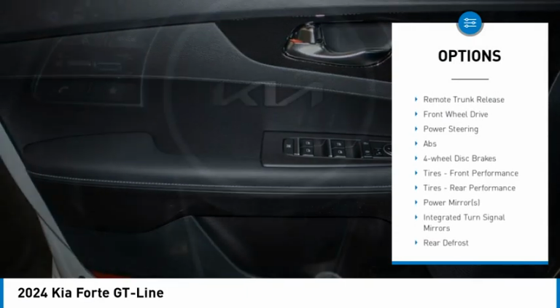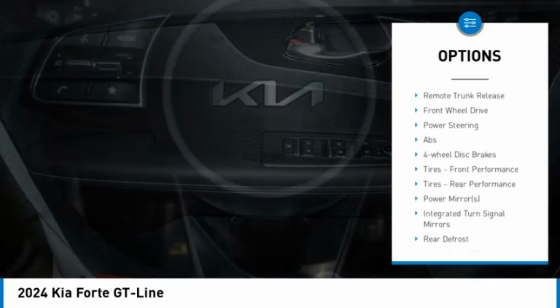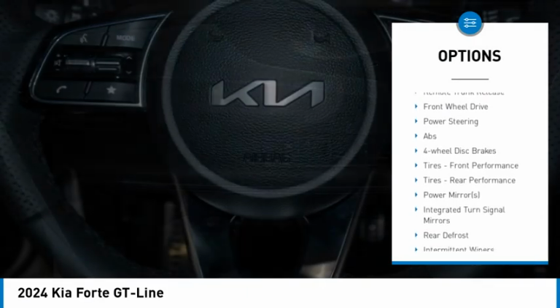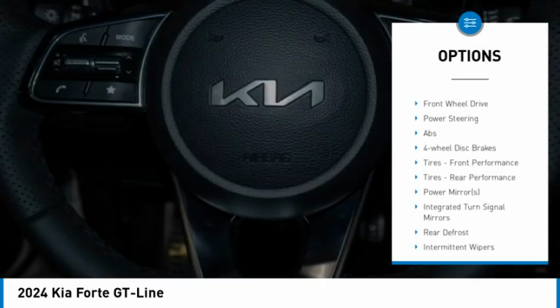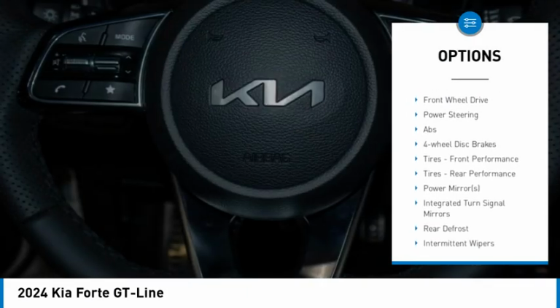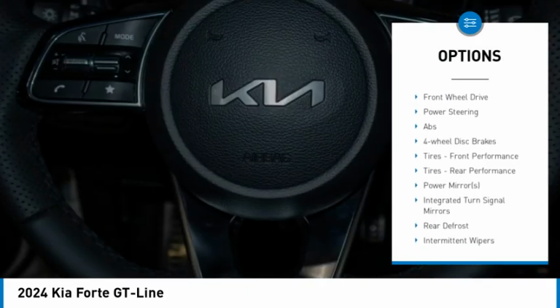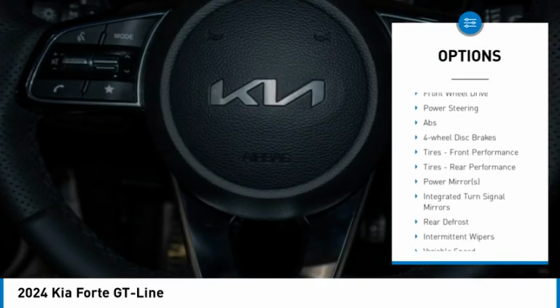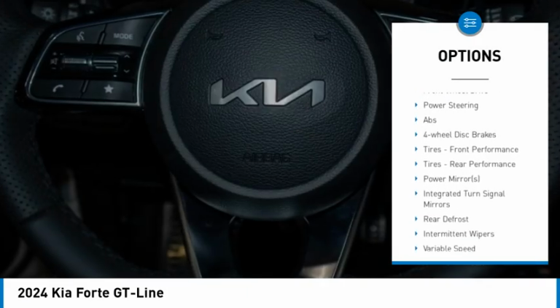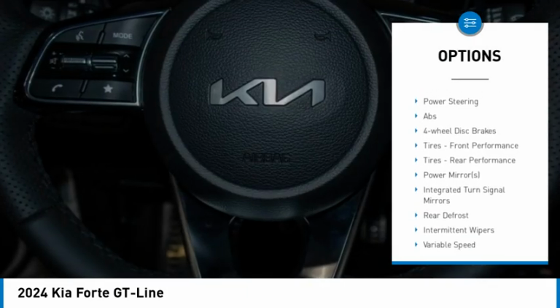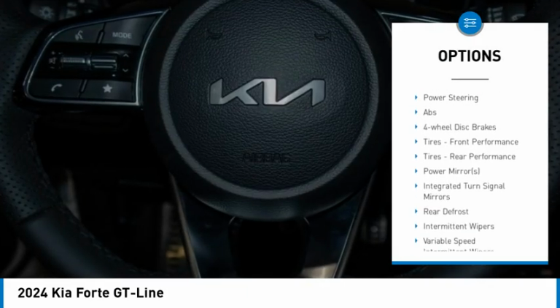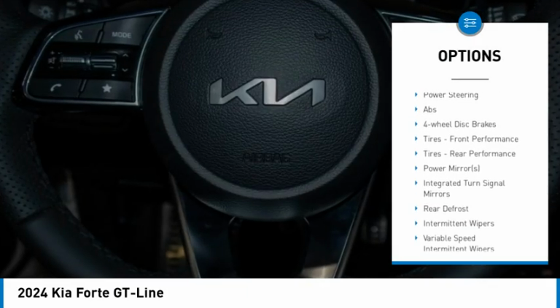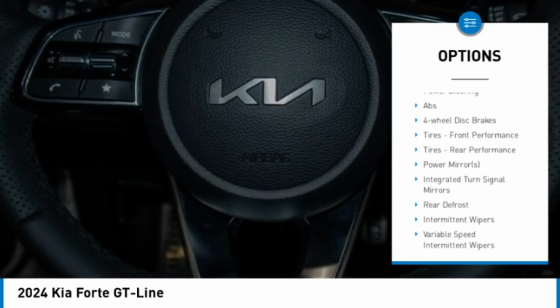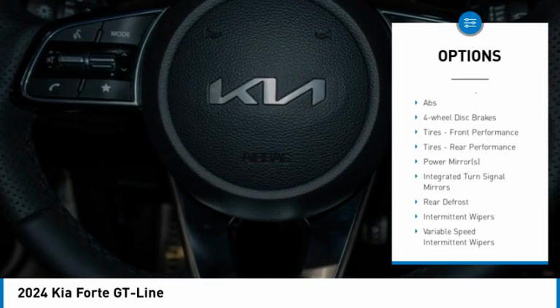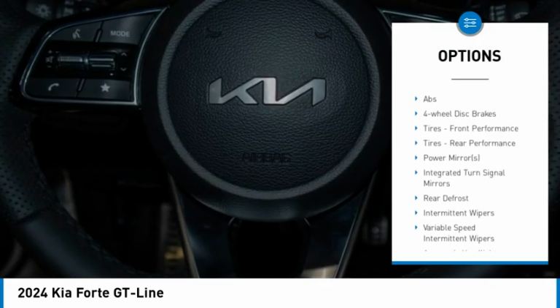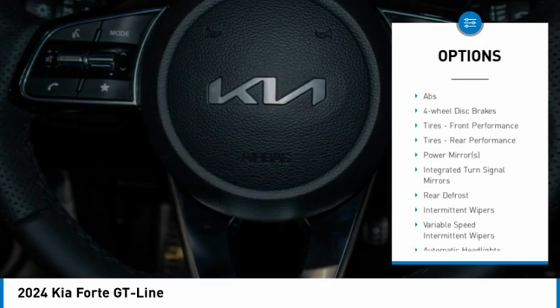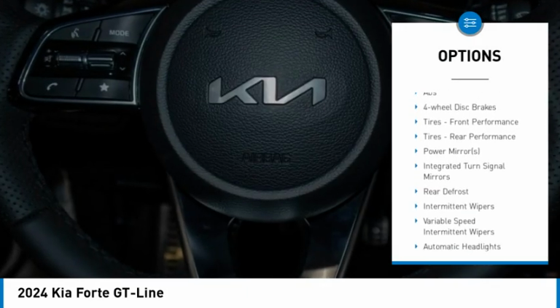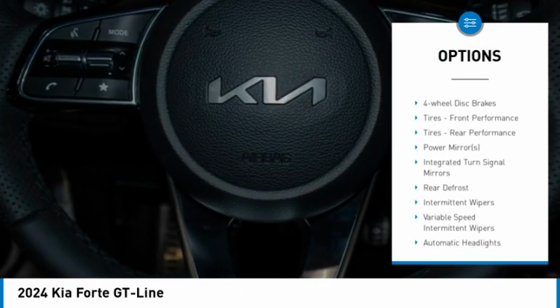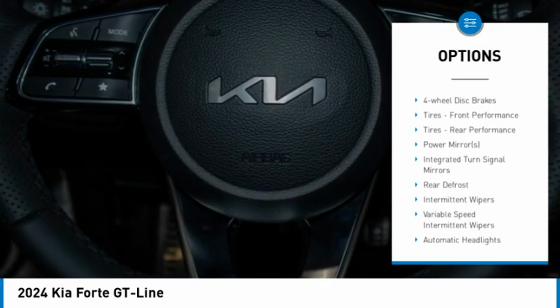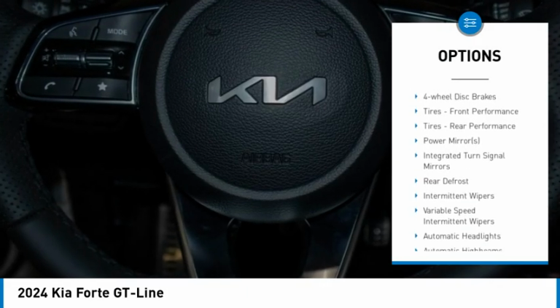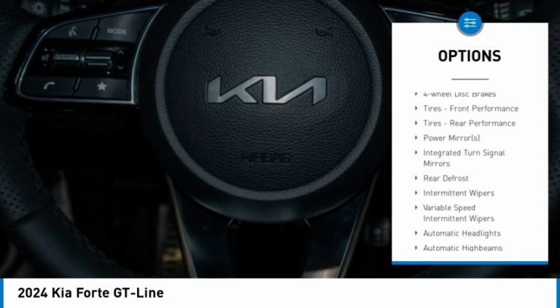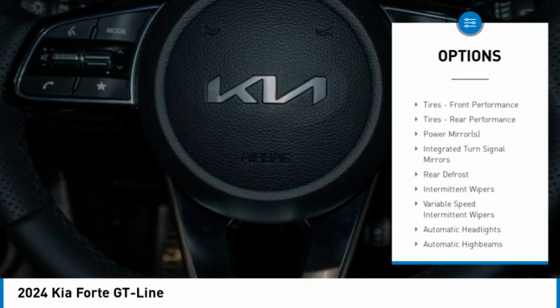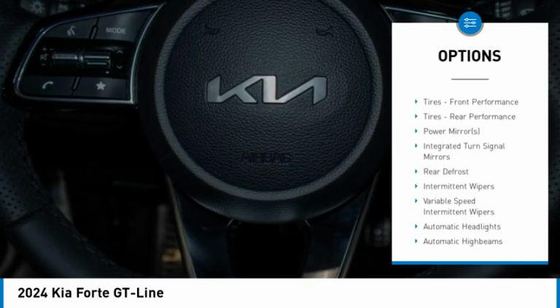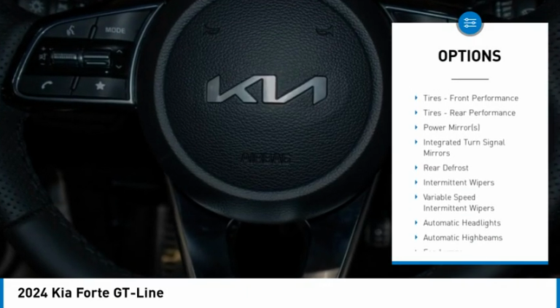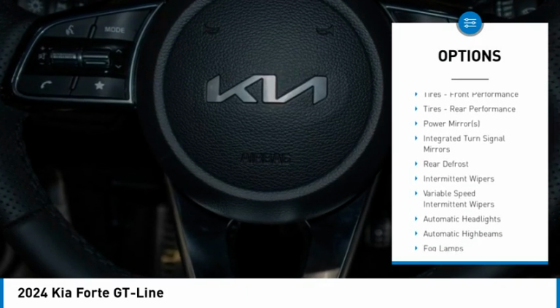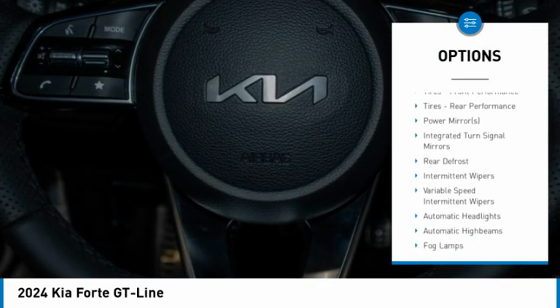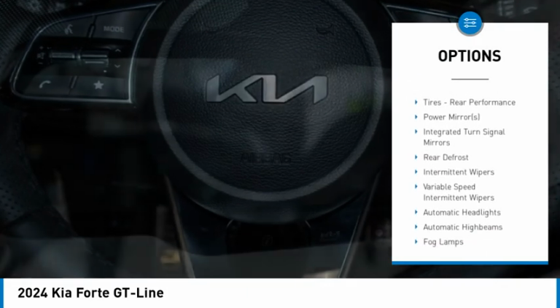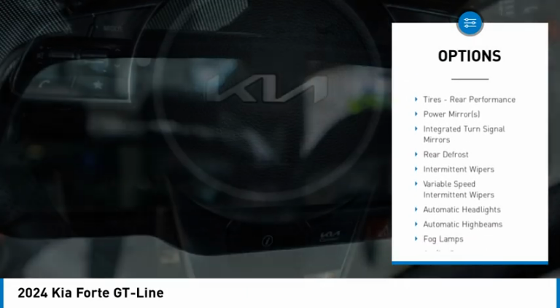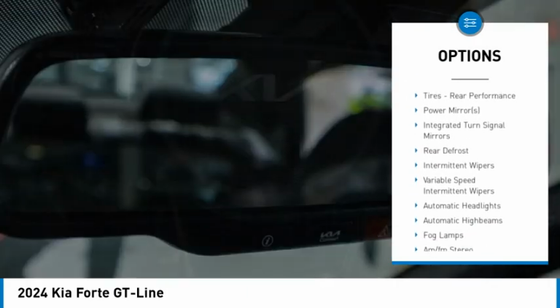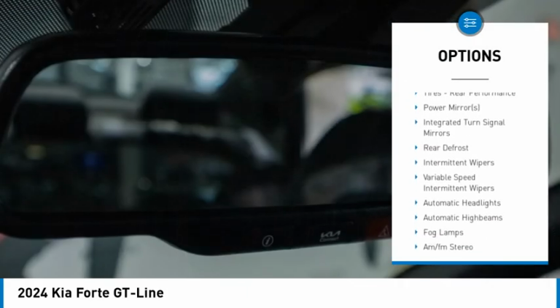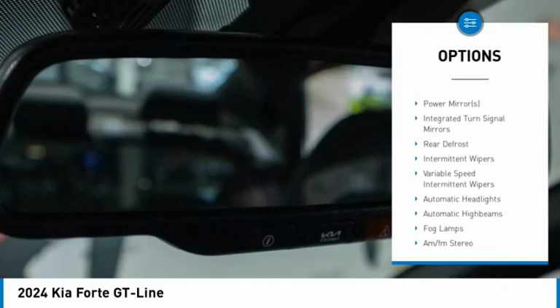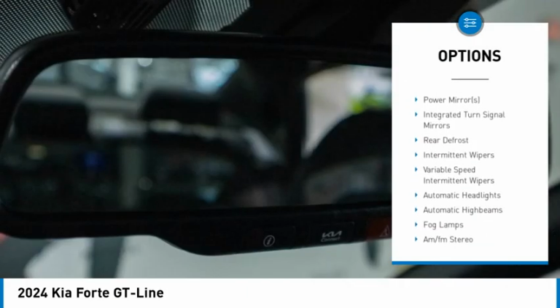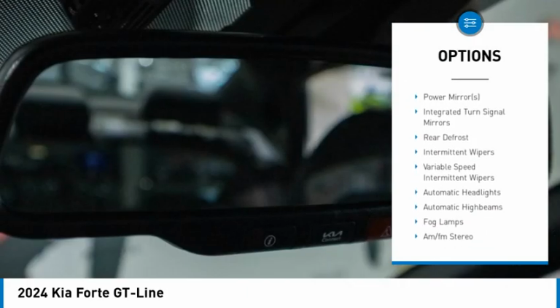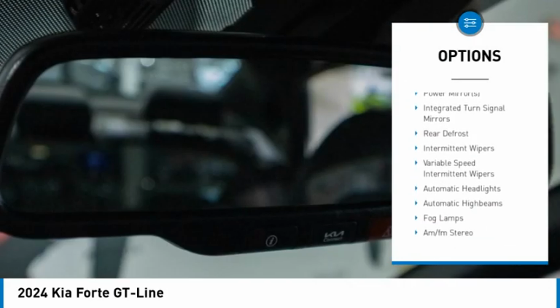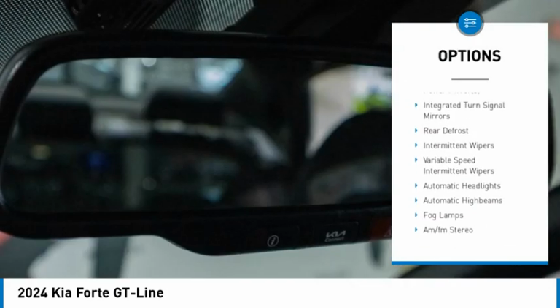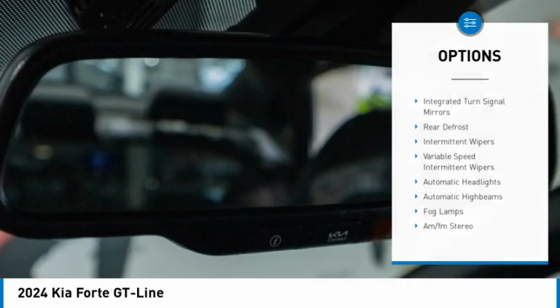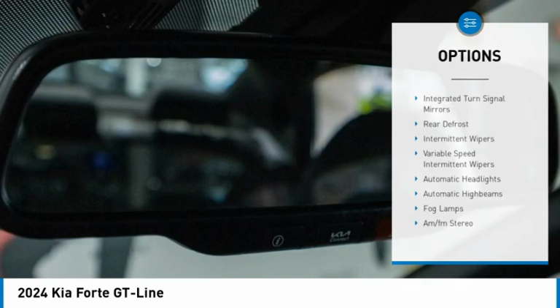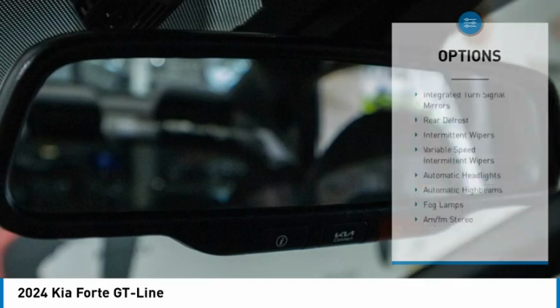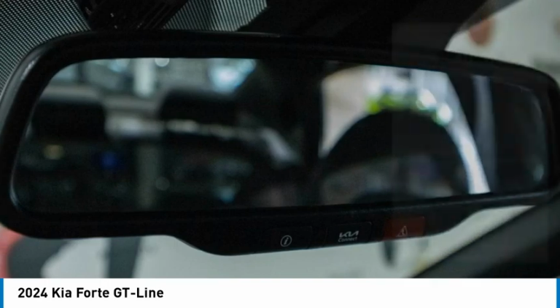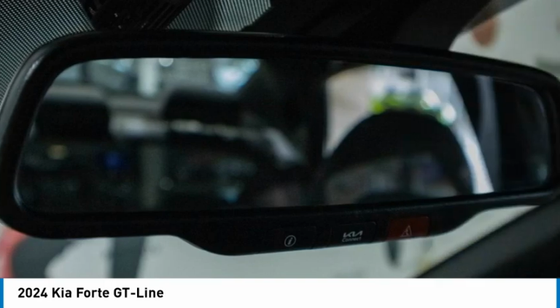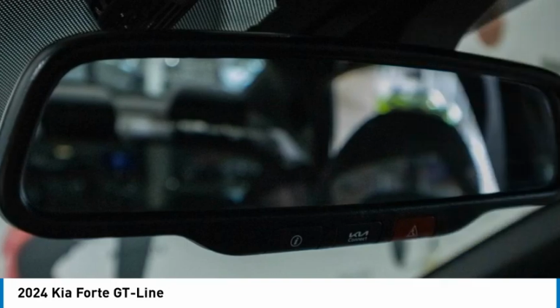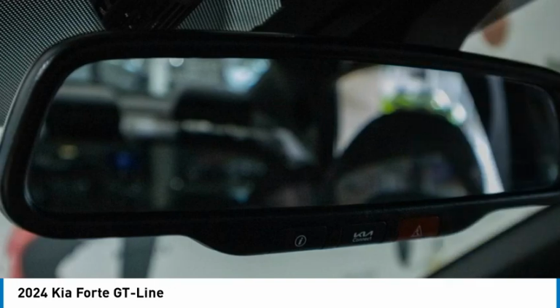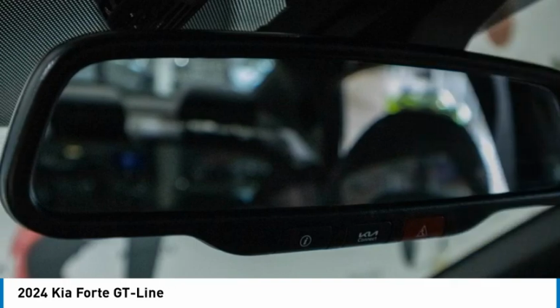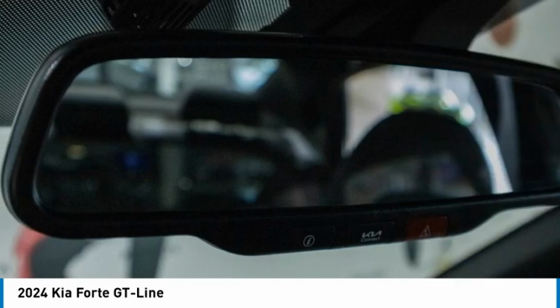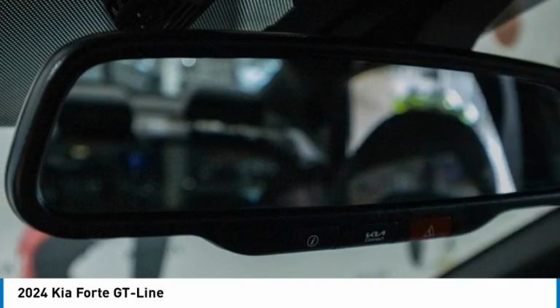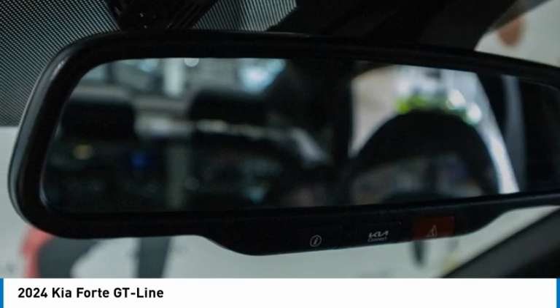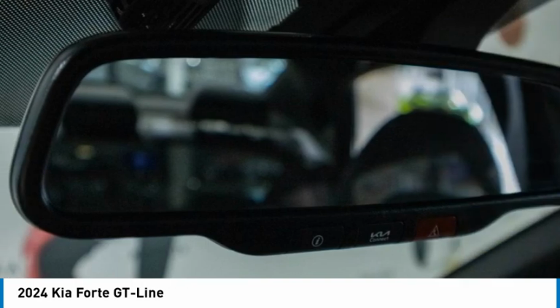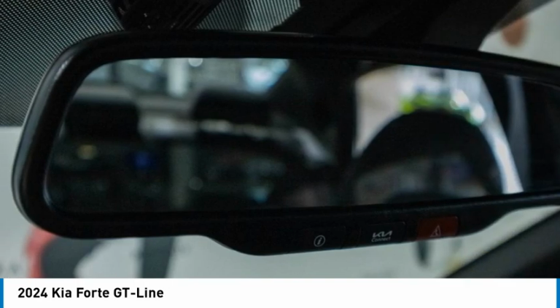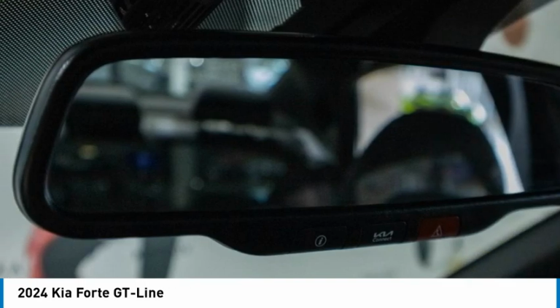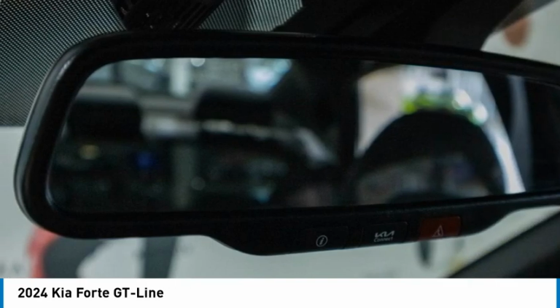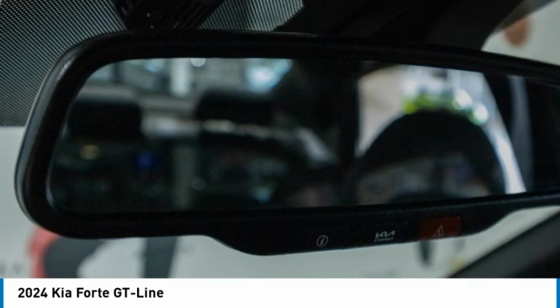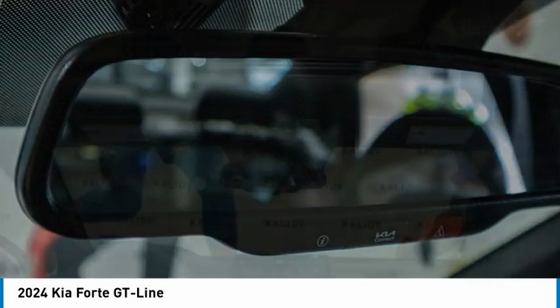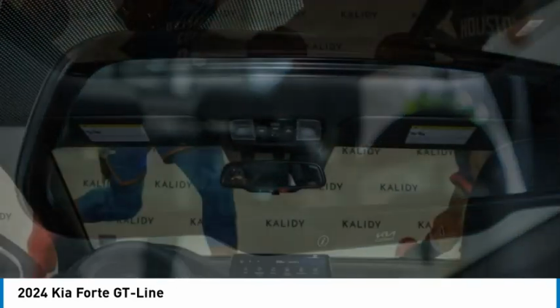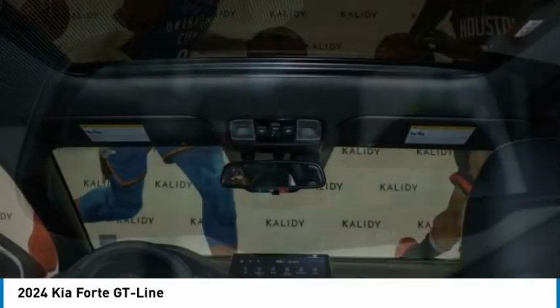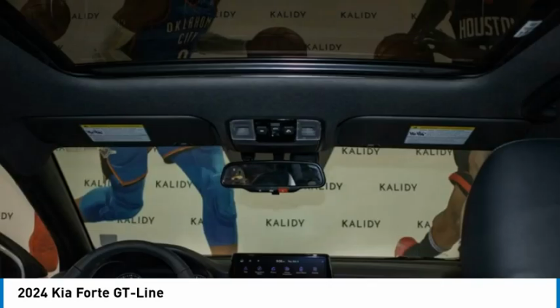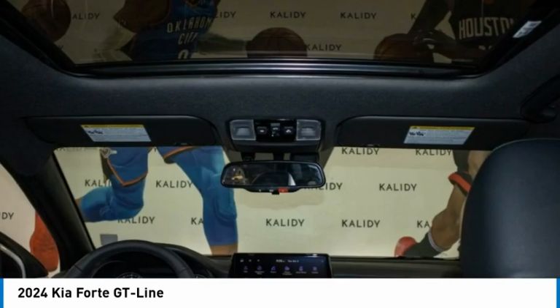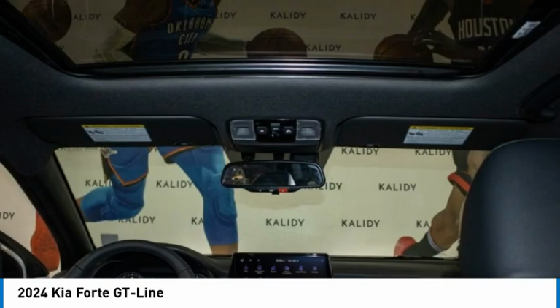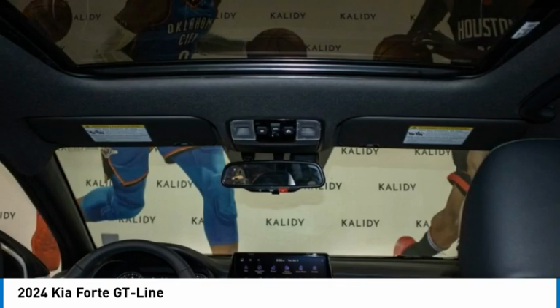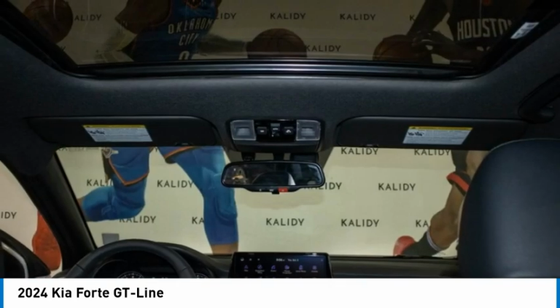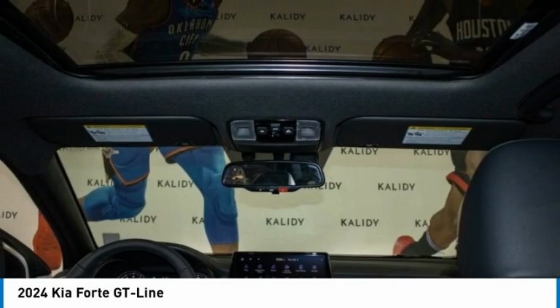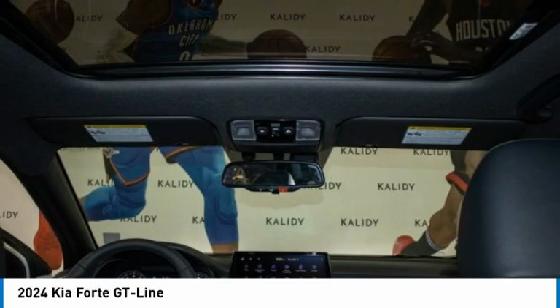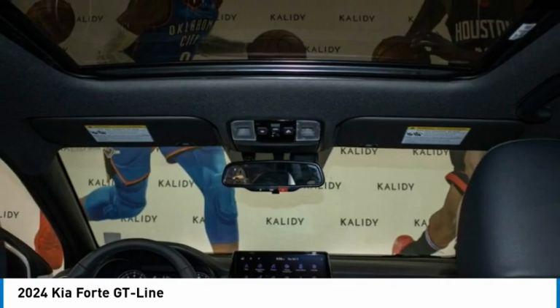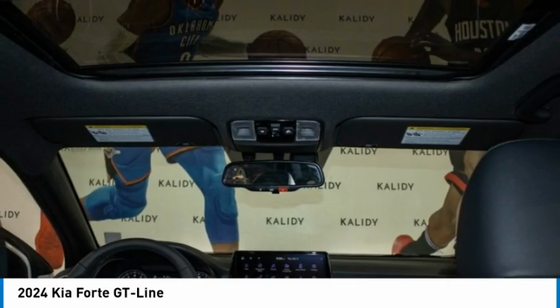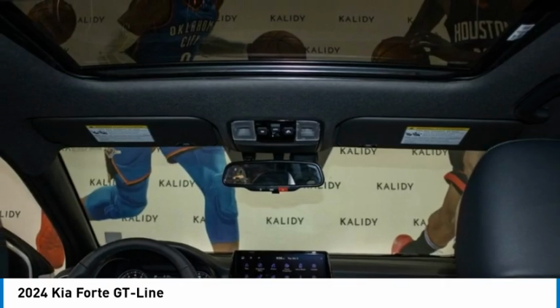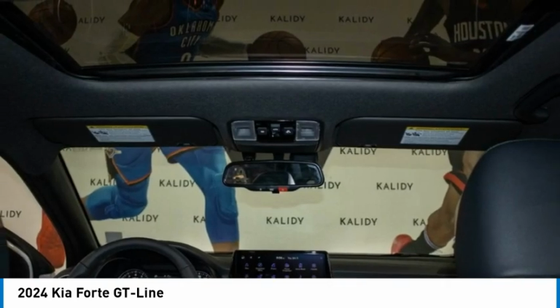Remote engine start, rear spoiler, brake assist, stability control, daytime running lights, remote trunk release.